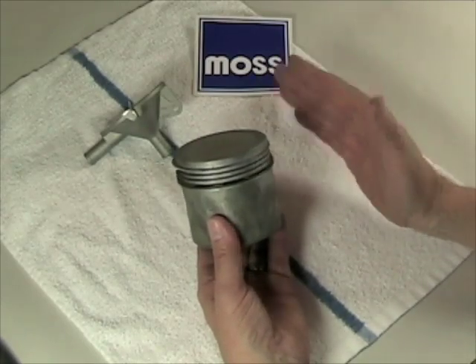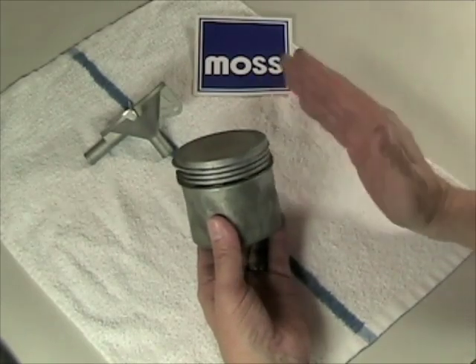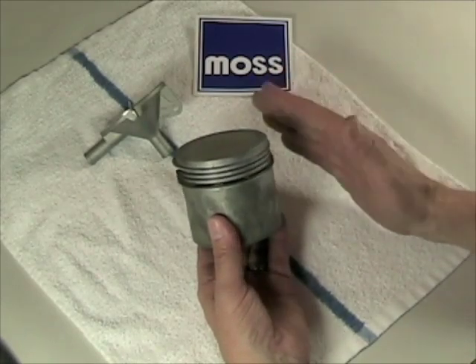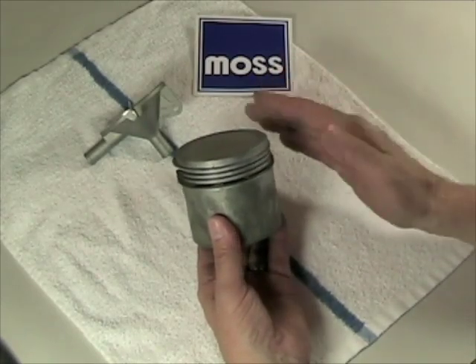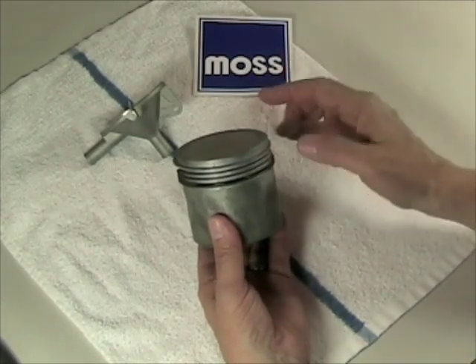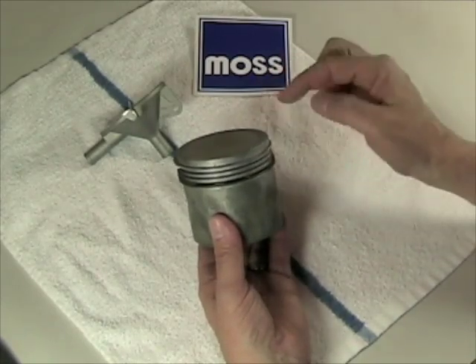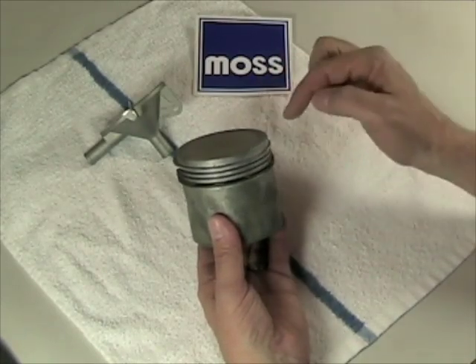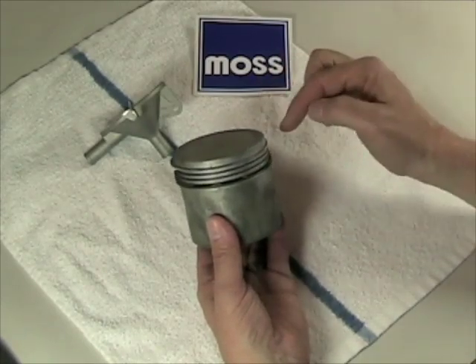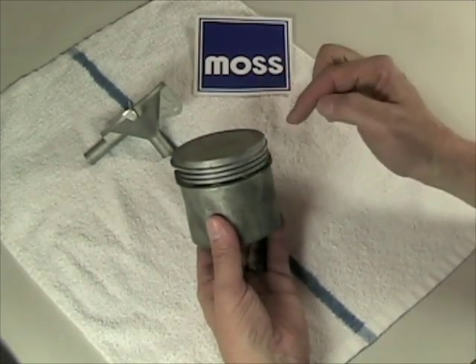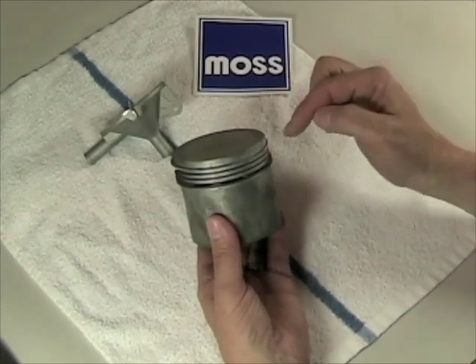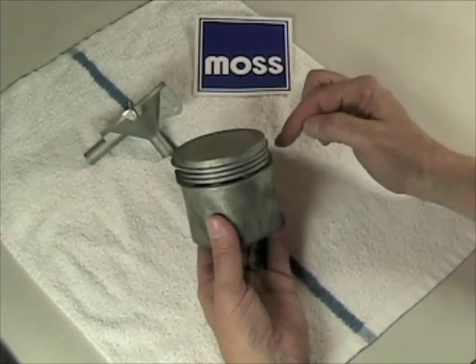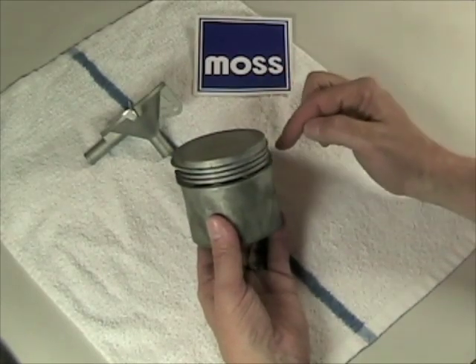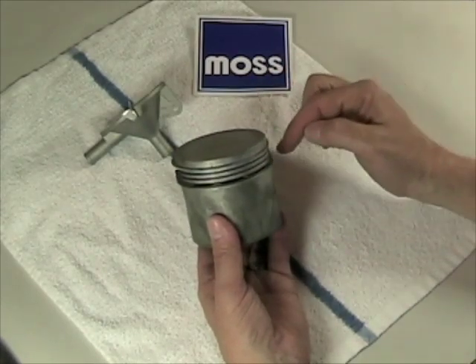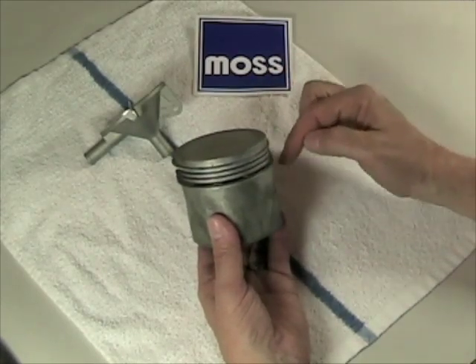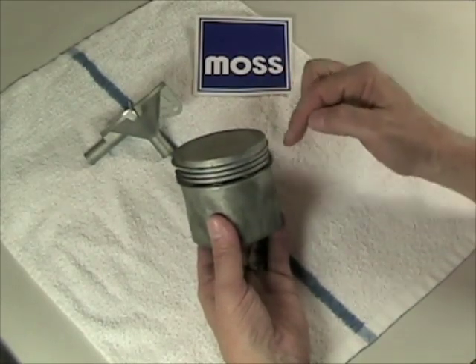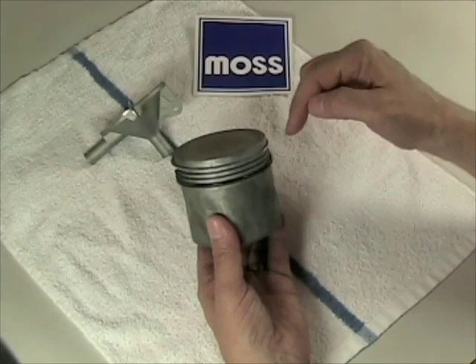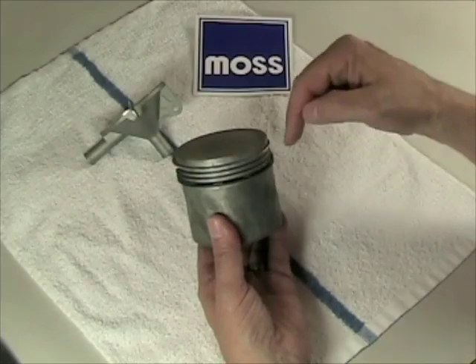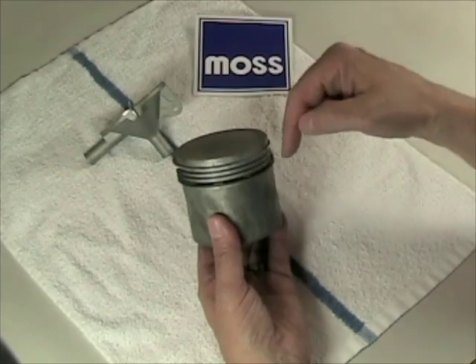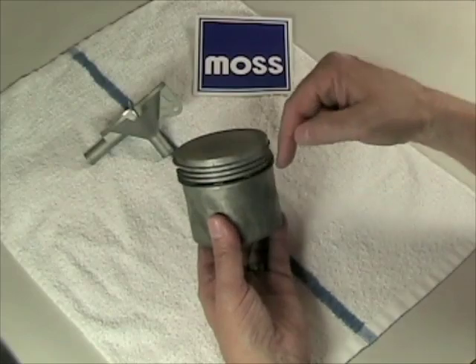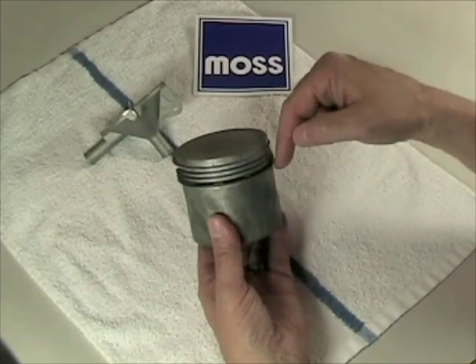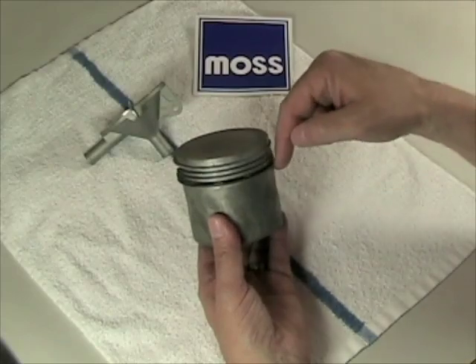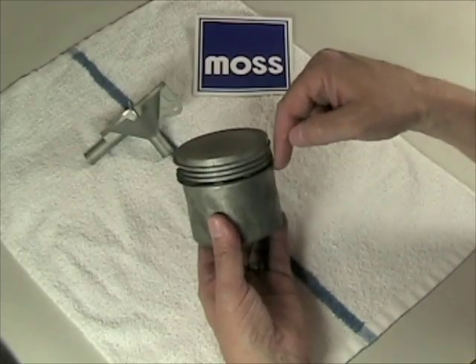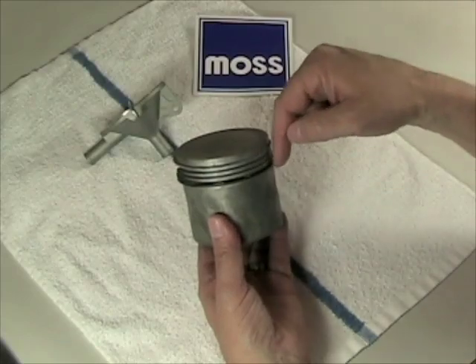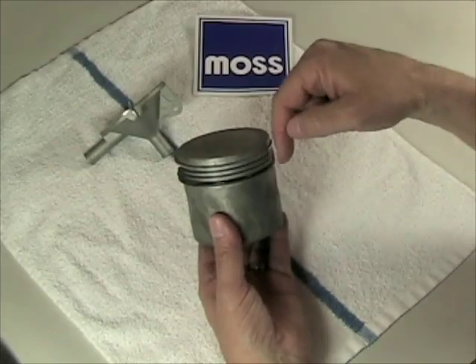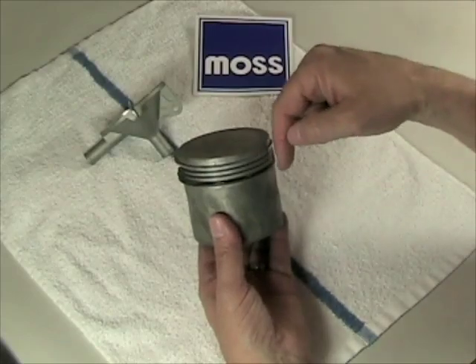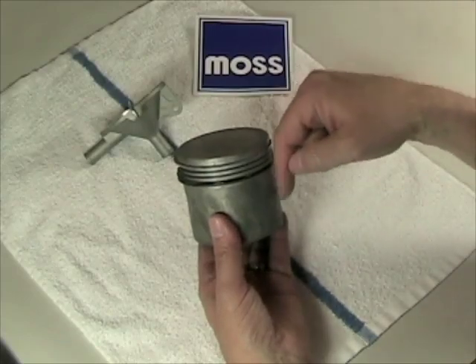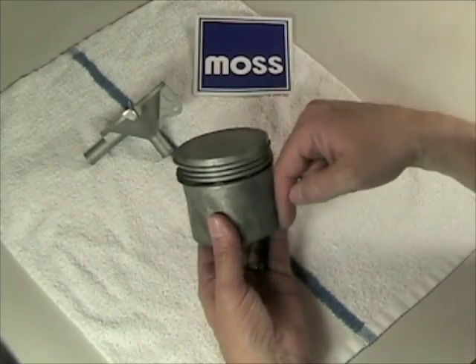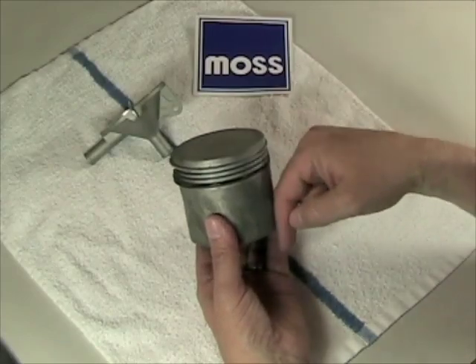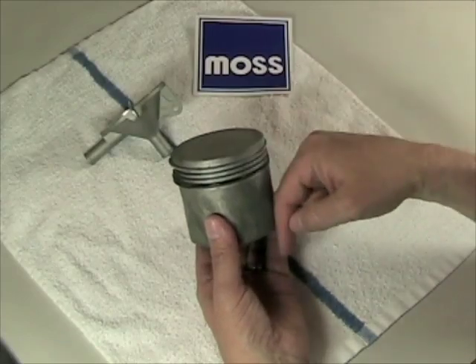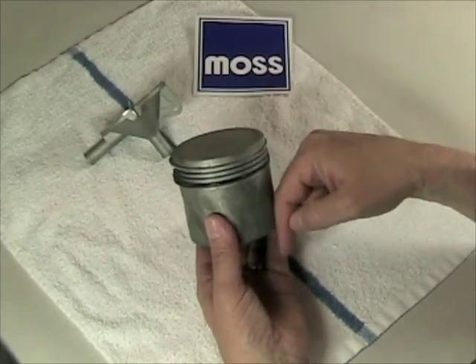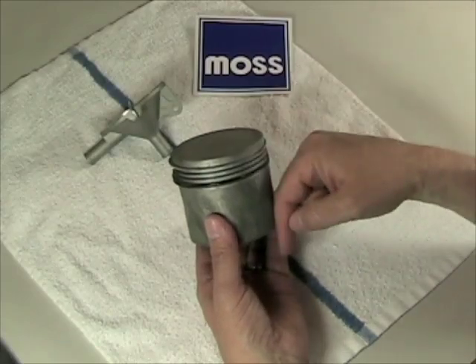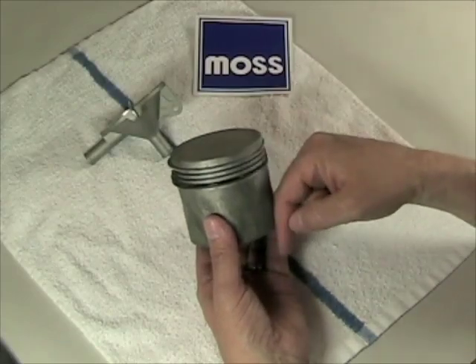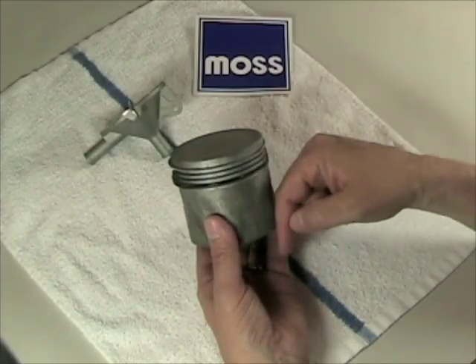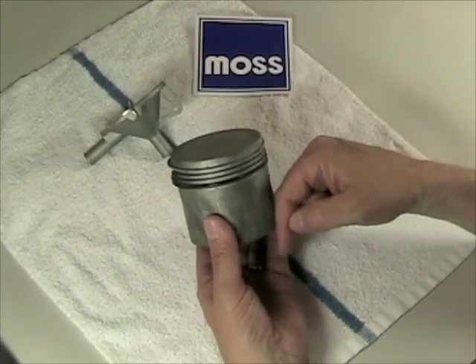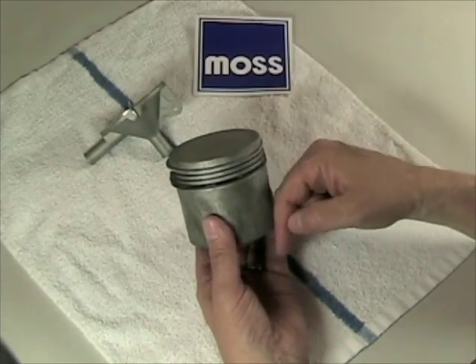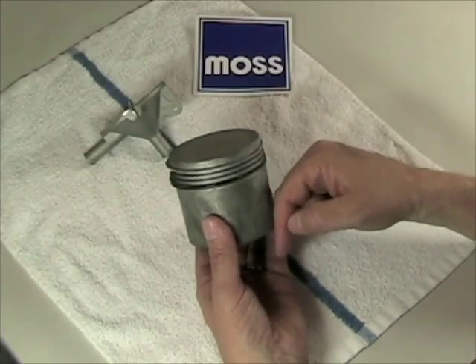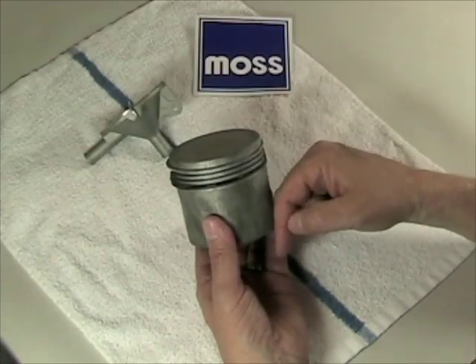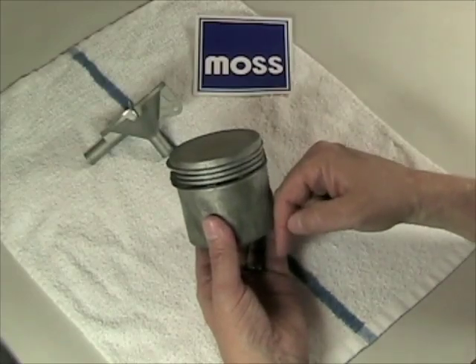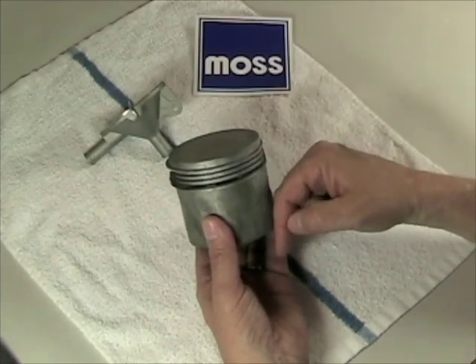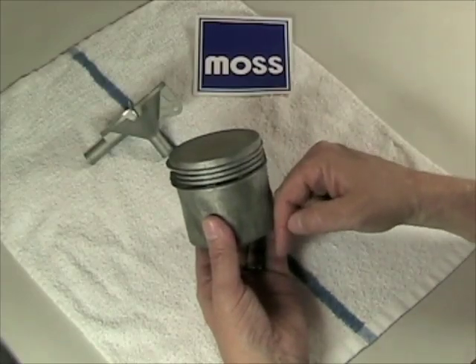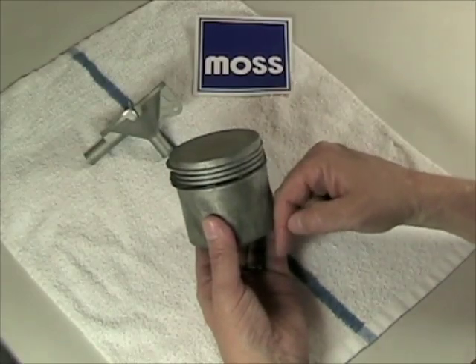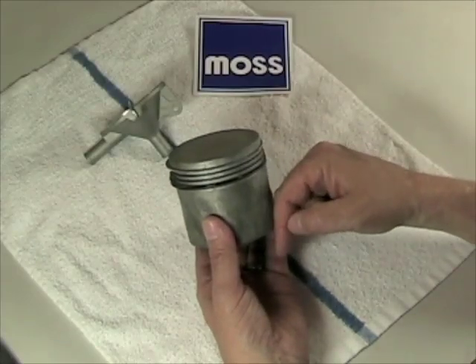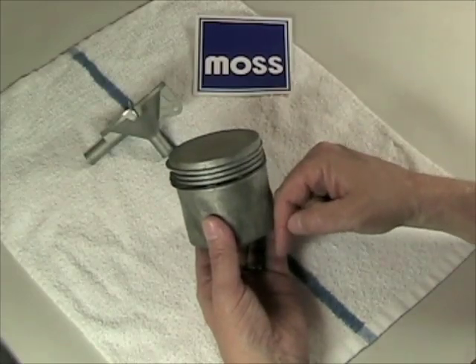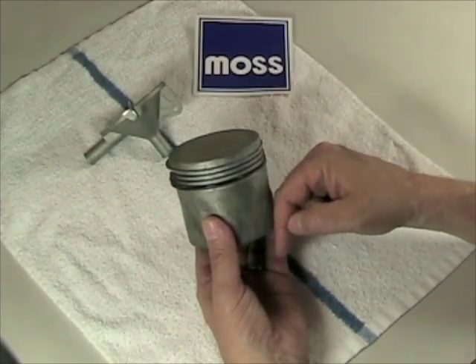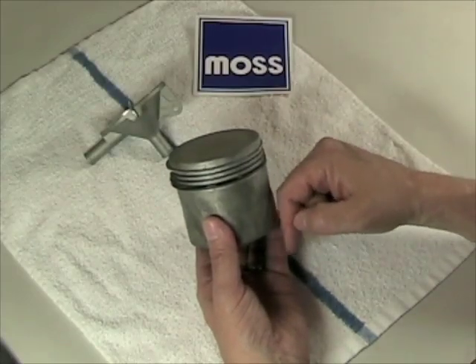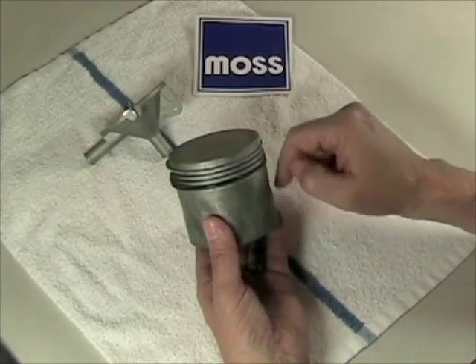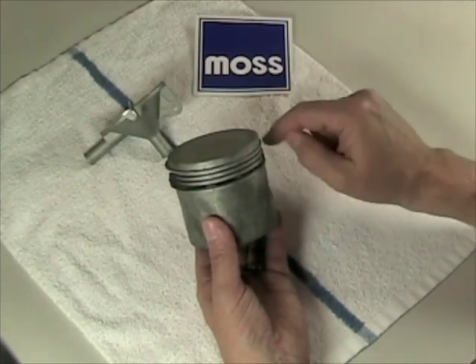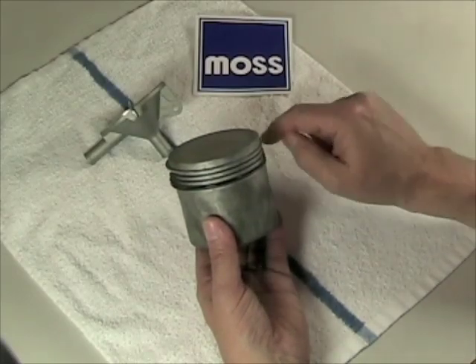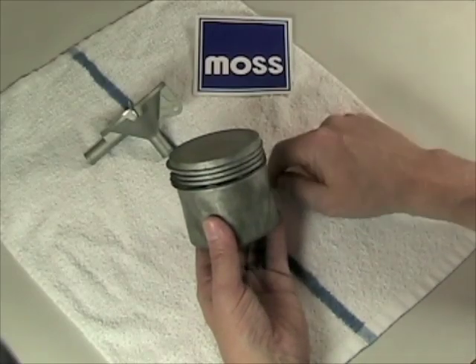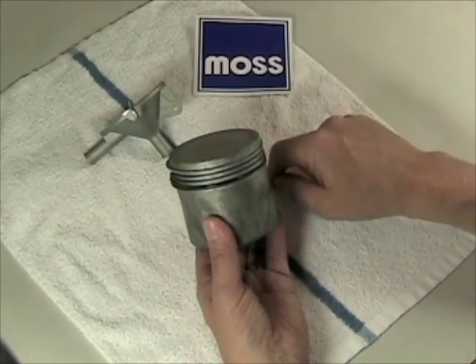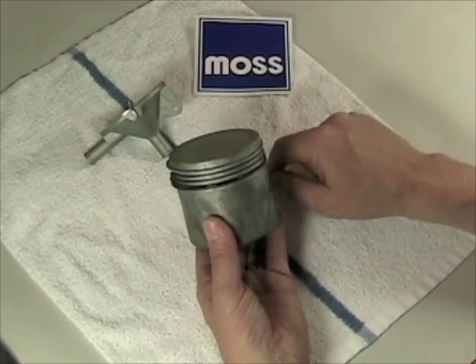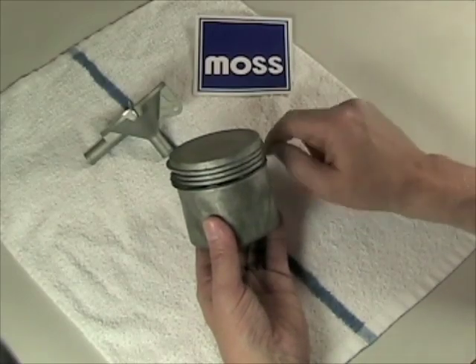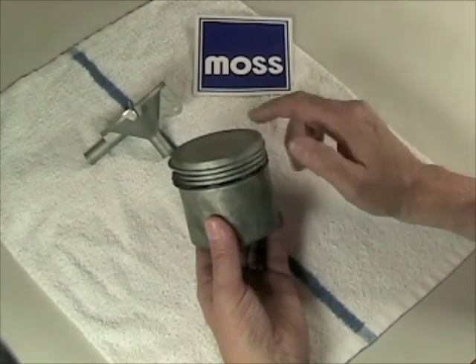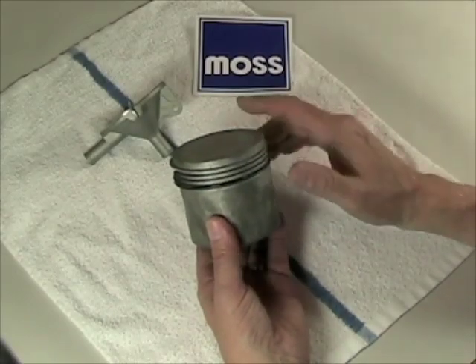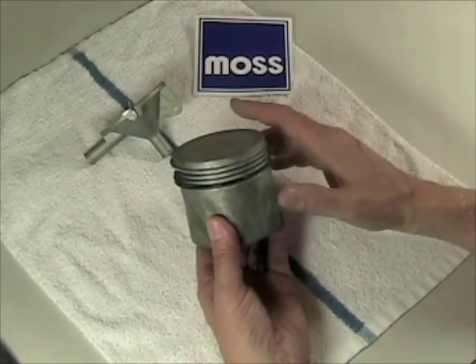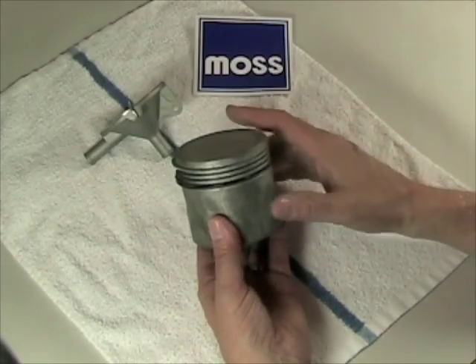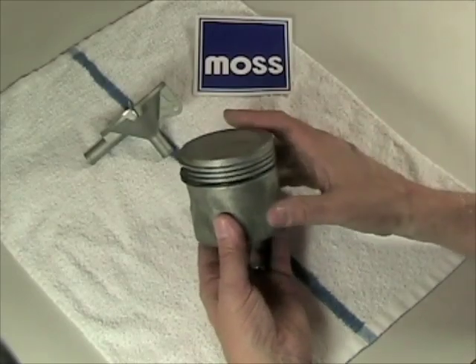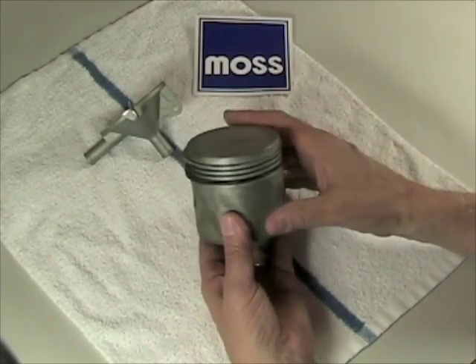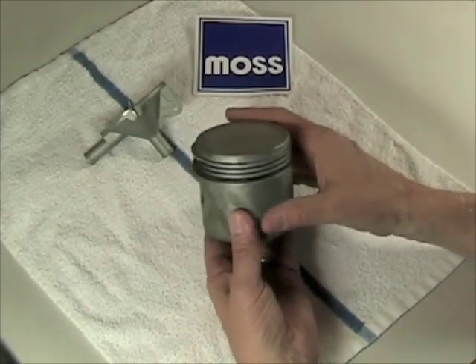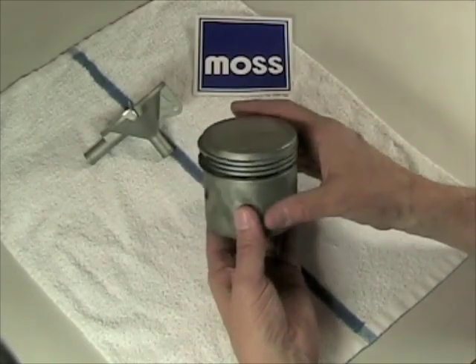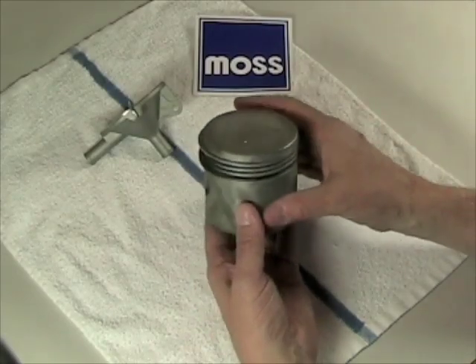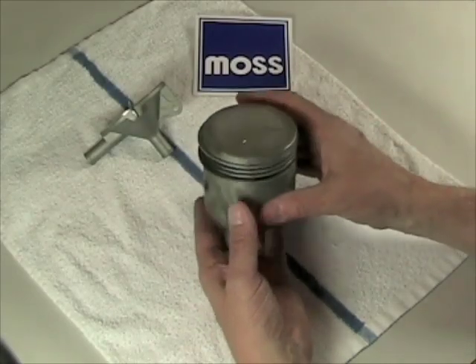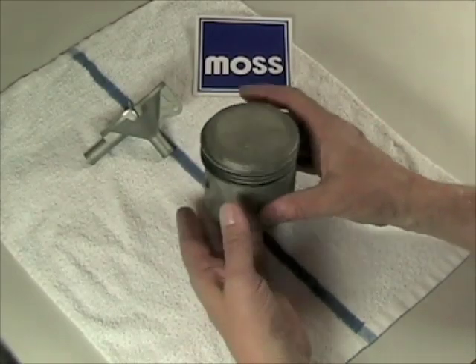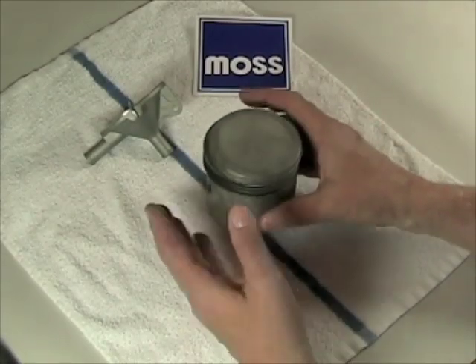Now, what happens when this blow-by gets past the rings and down to our crankcase? In our next video, we'll talk about that.